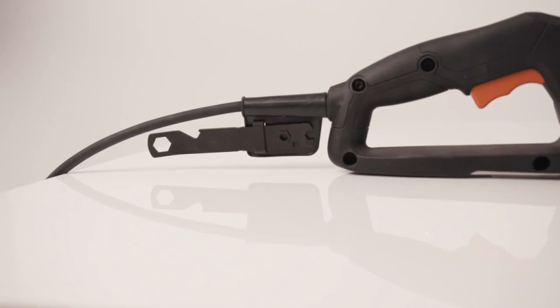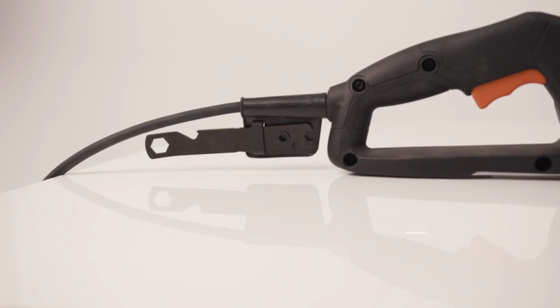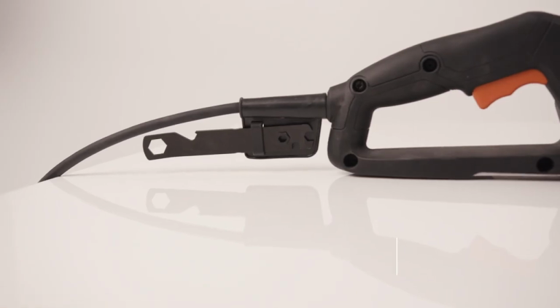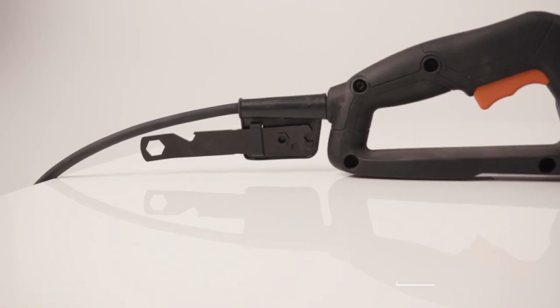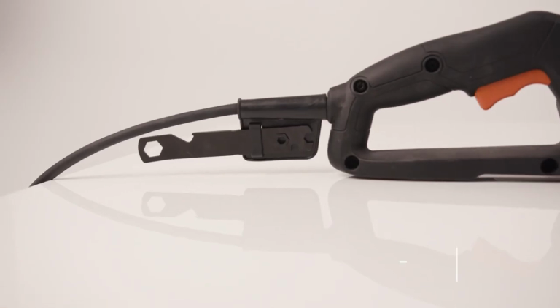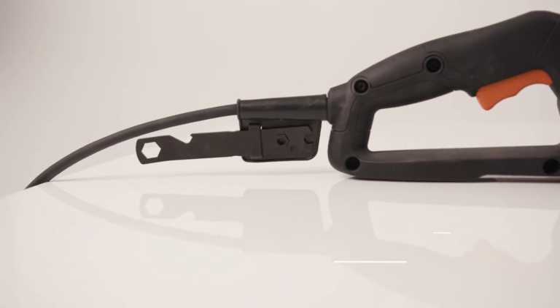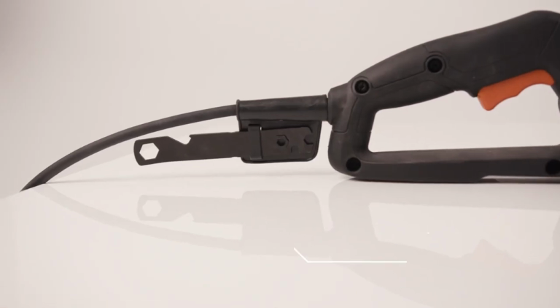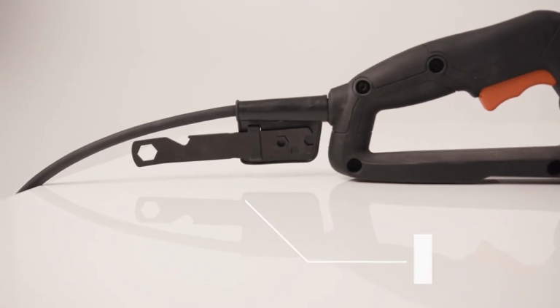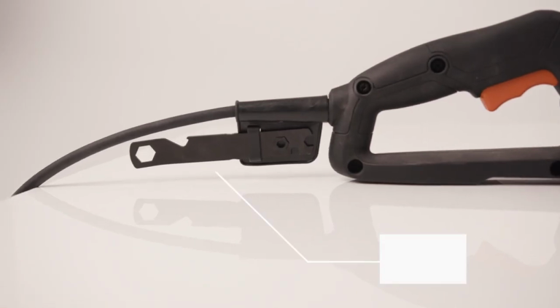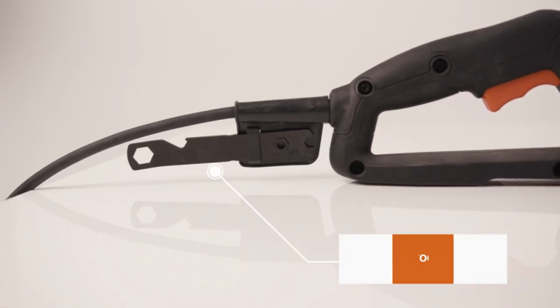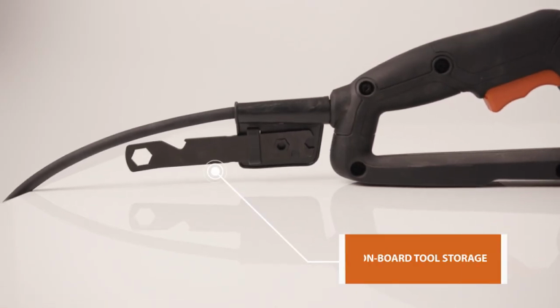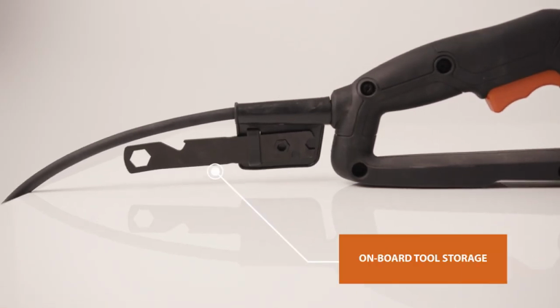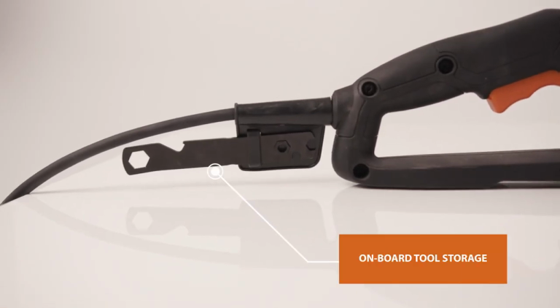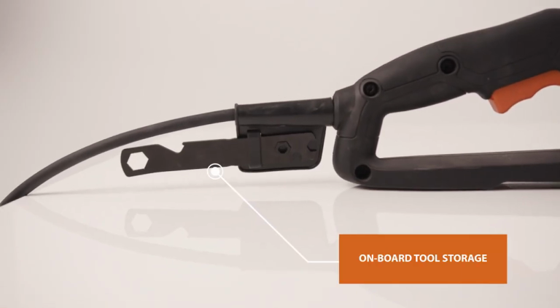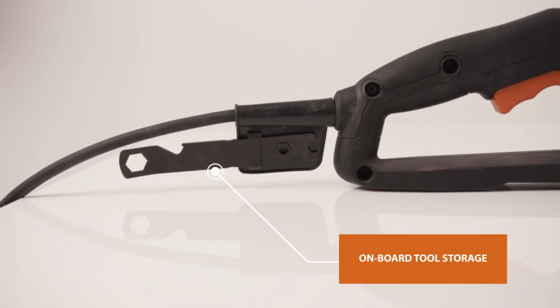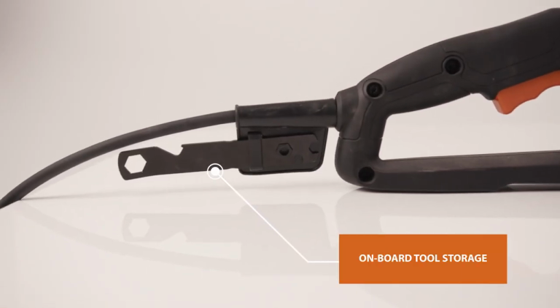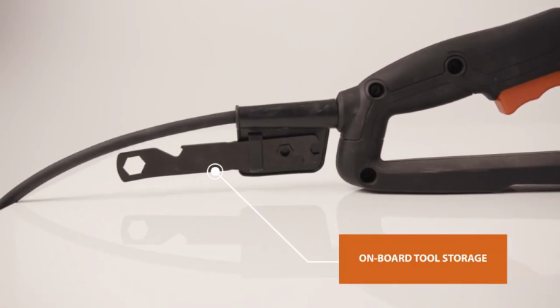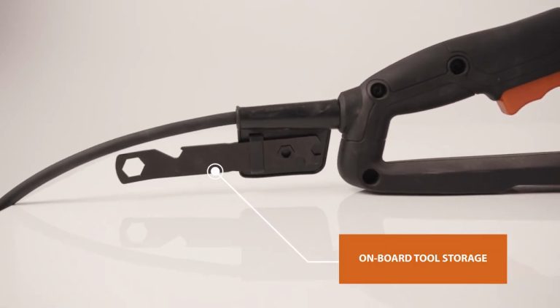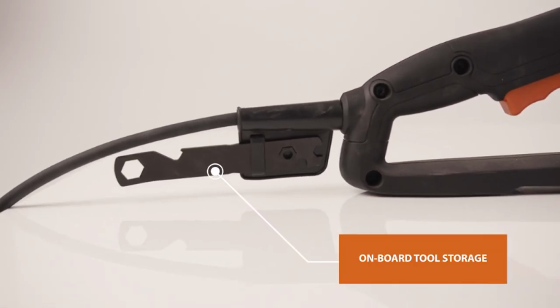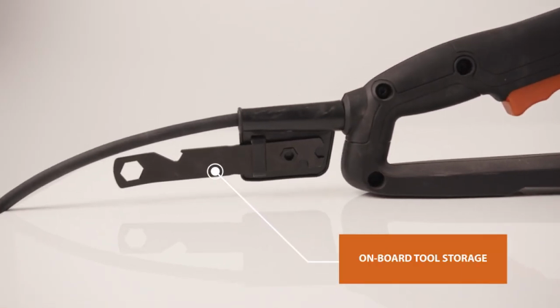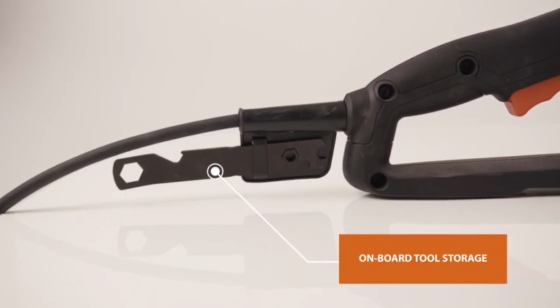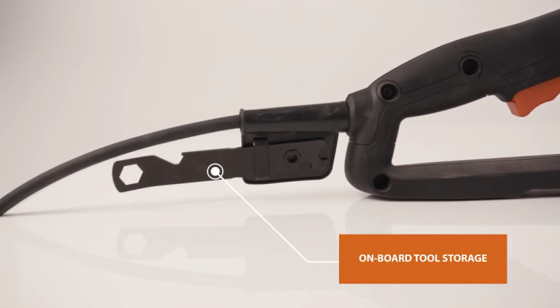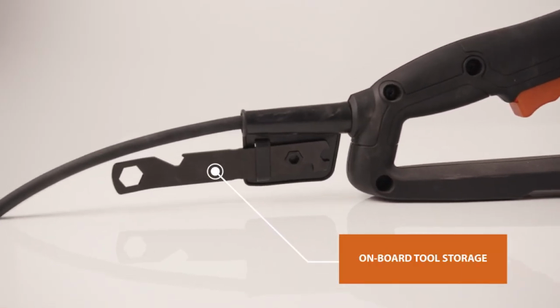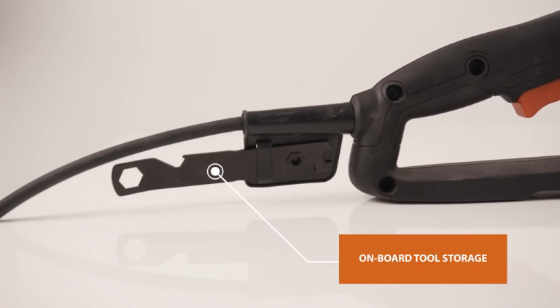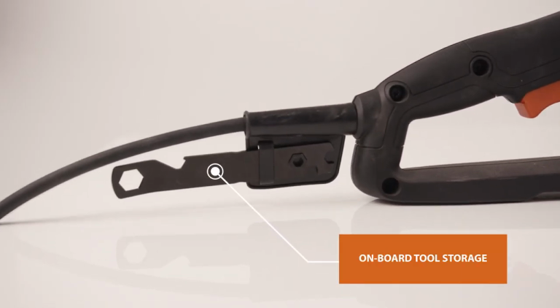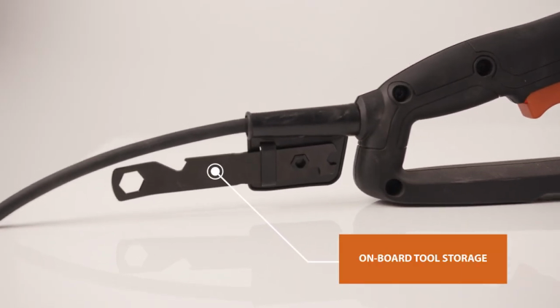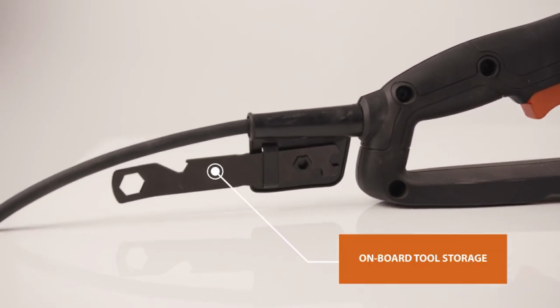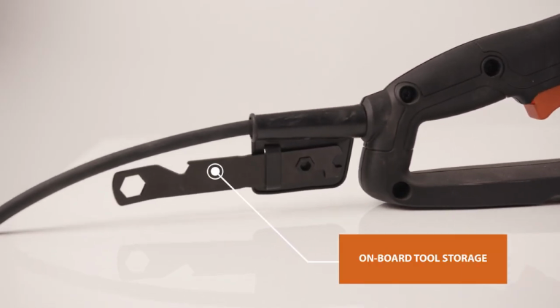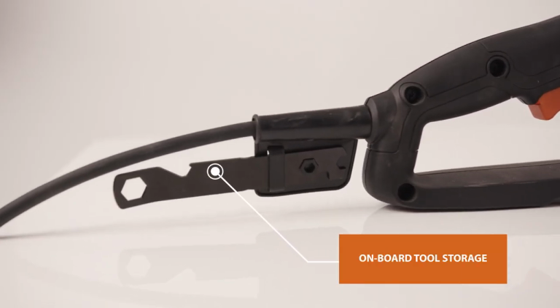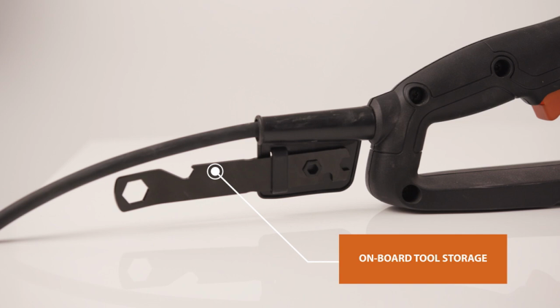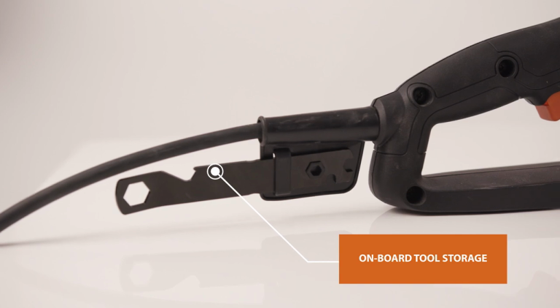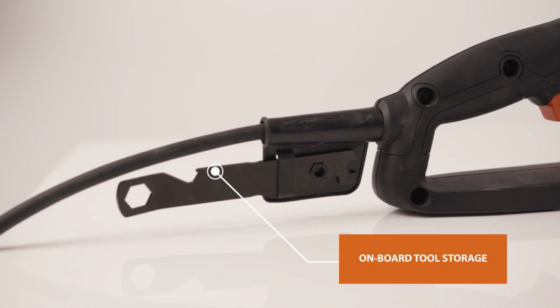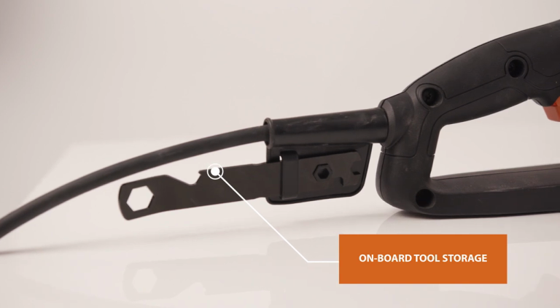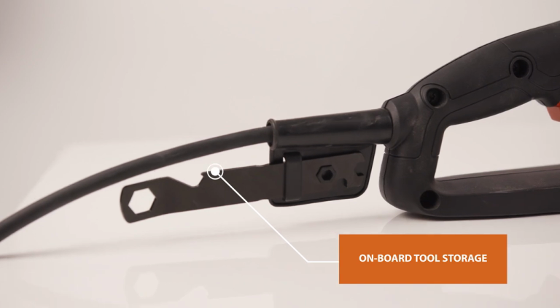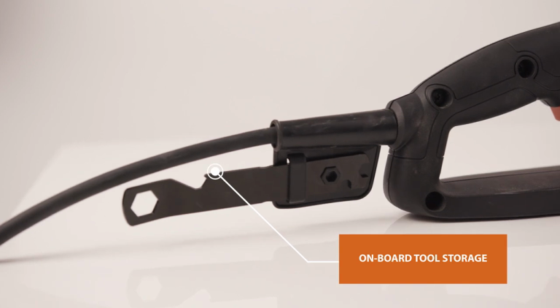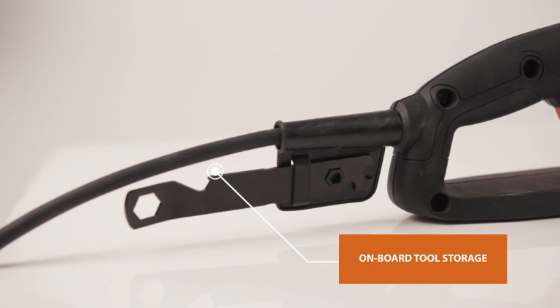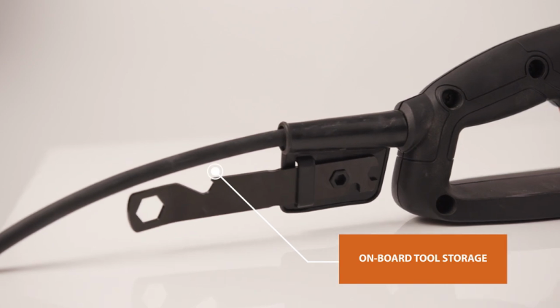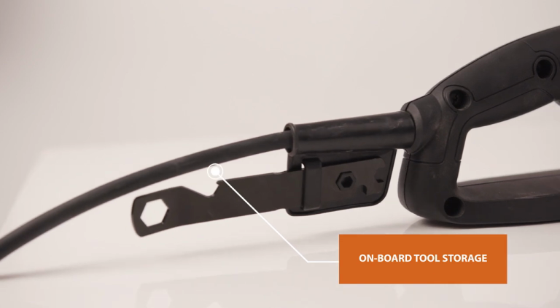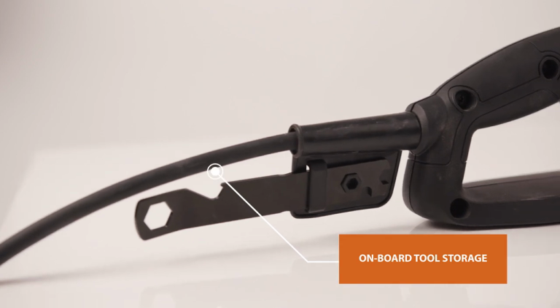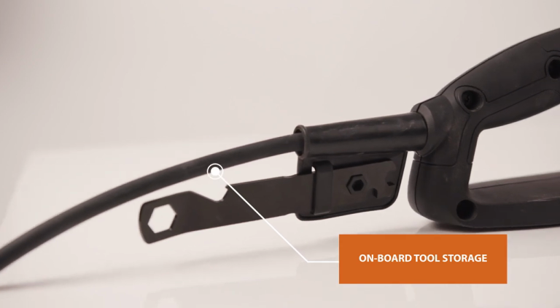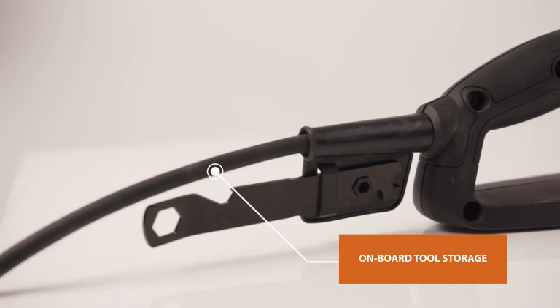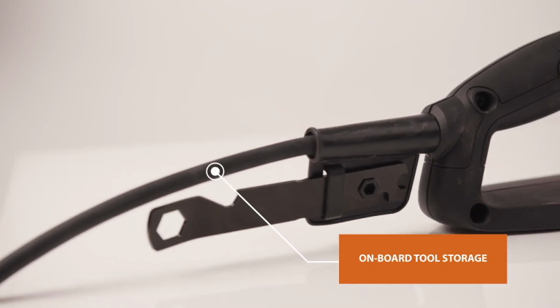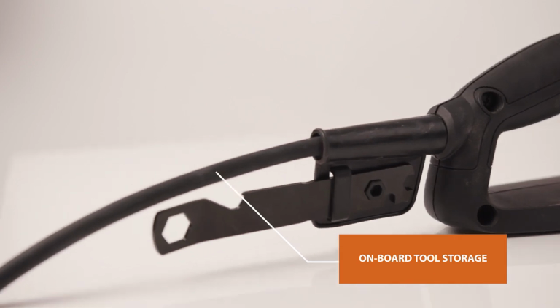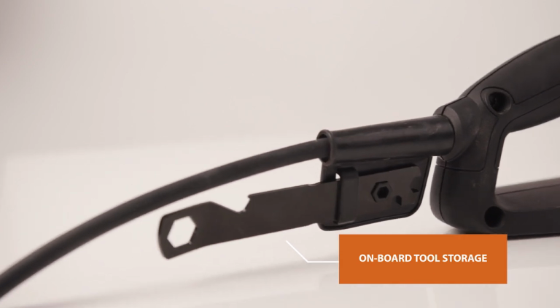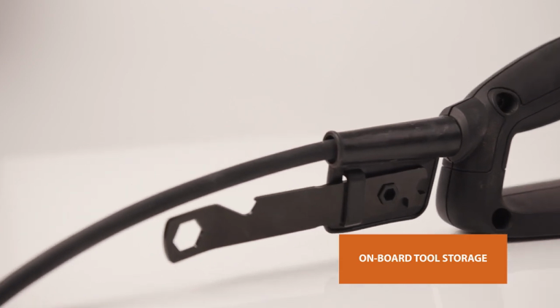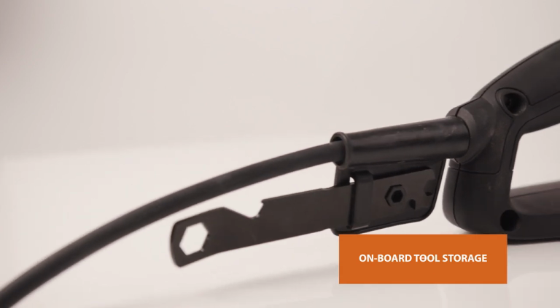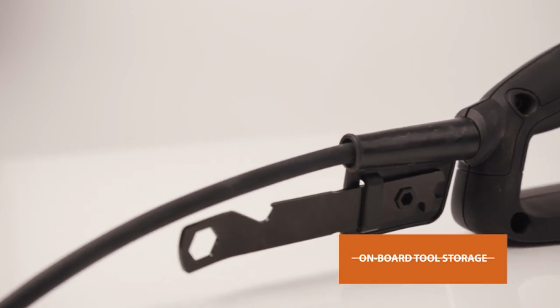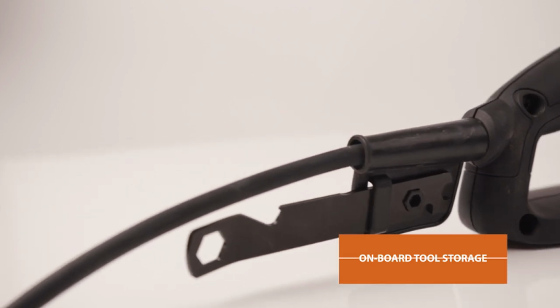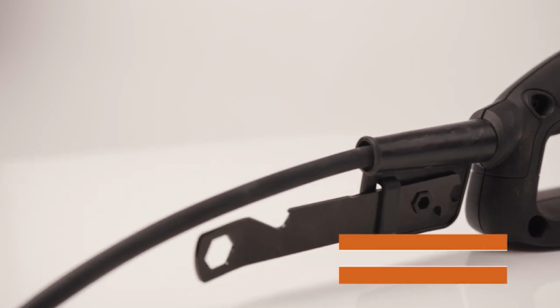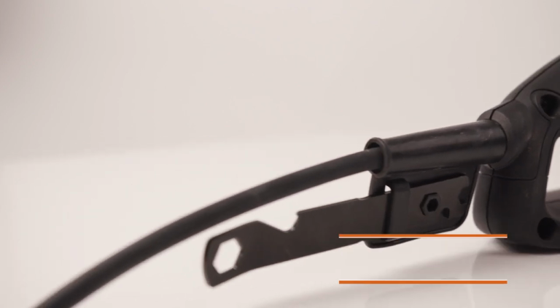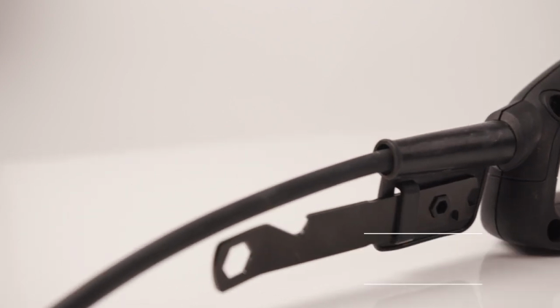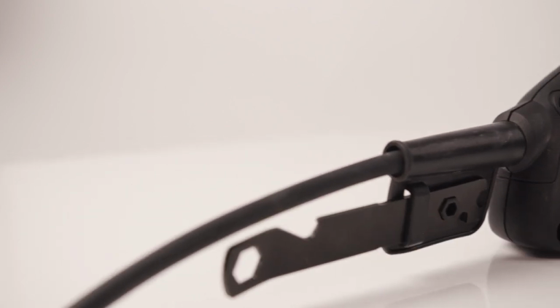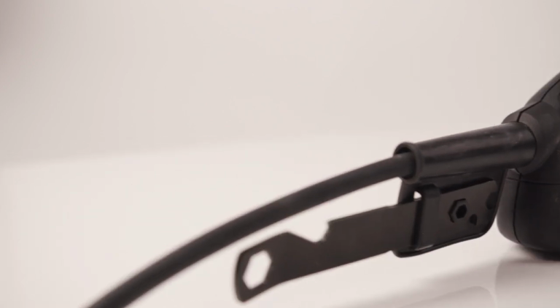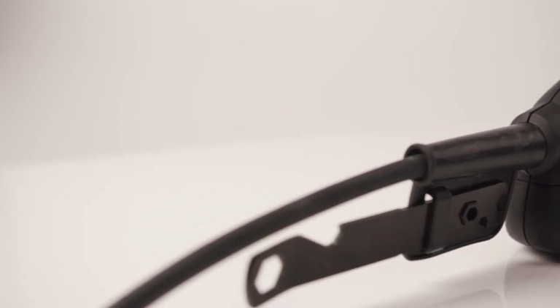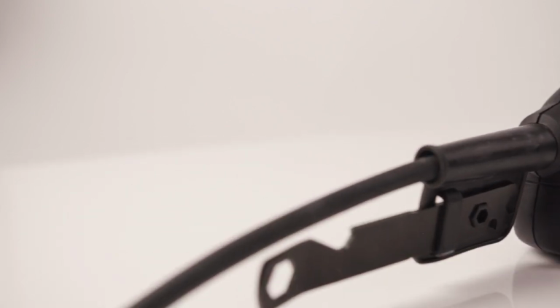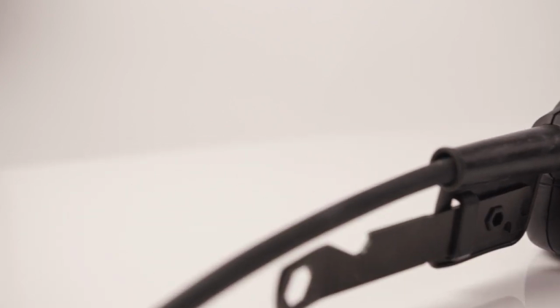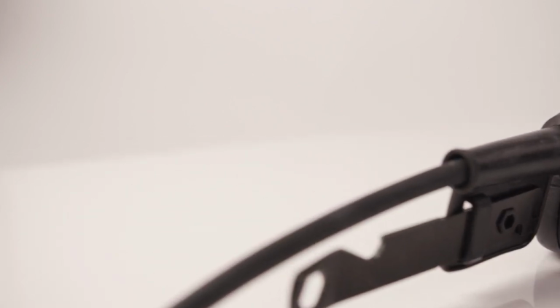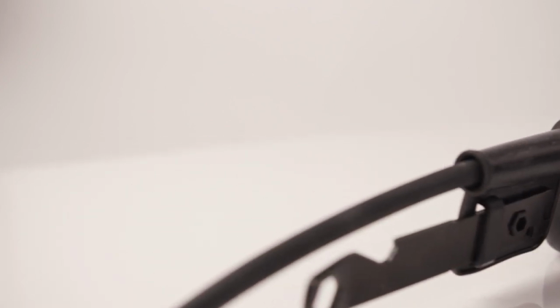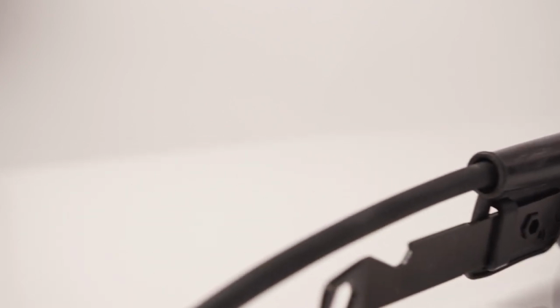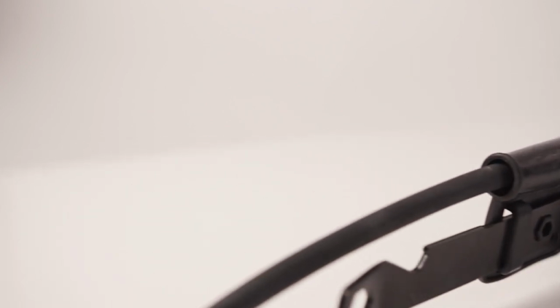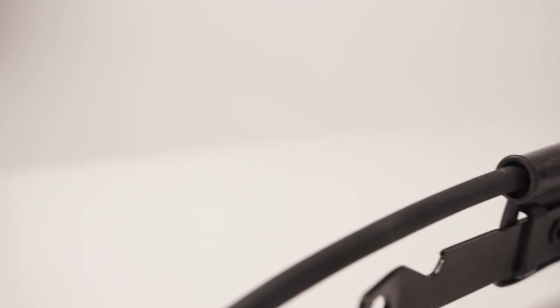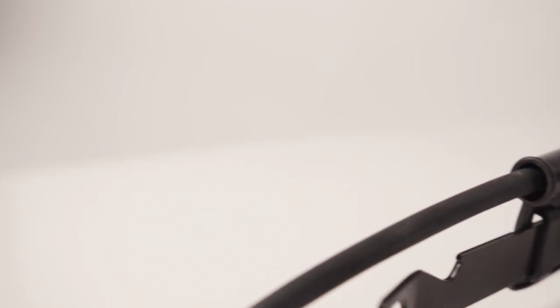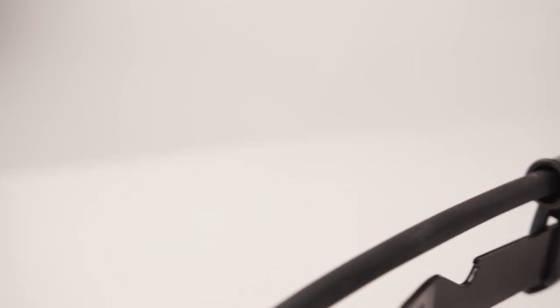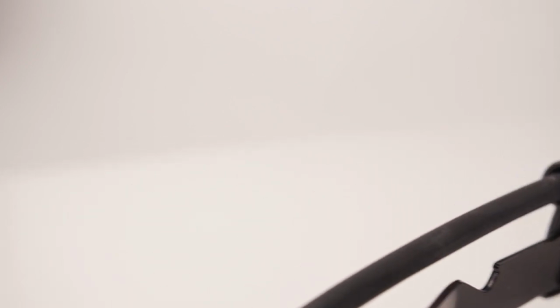When you need to change the blade, it's a quick and easy process. Simply locate and remove the onboard tool storage in the form of this handy multi-tool.